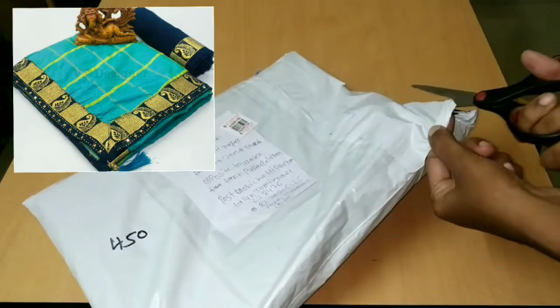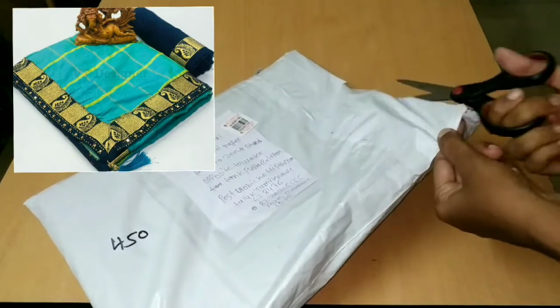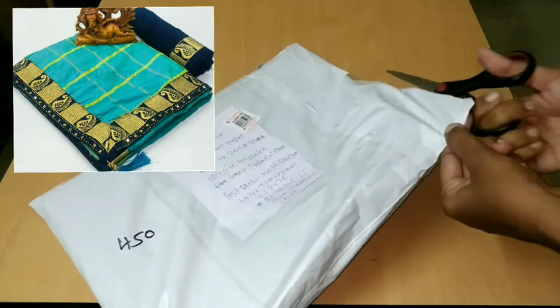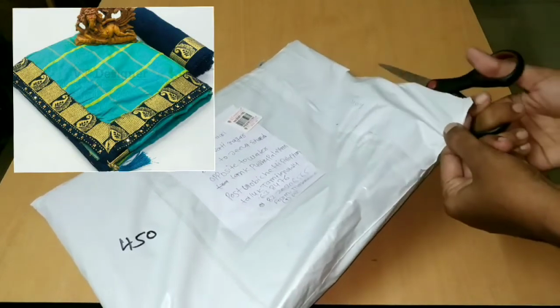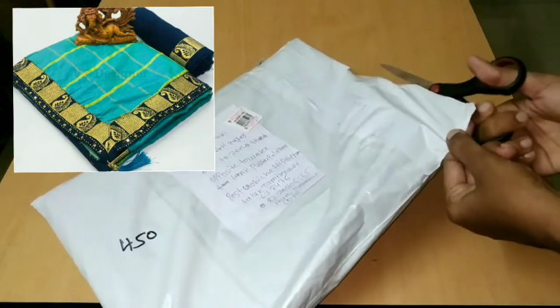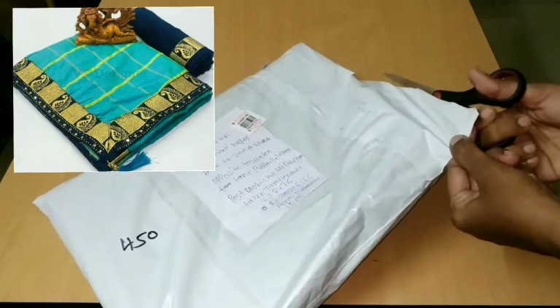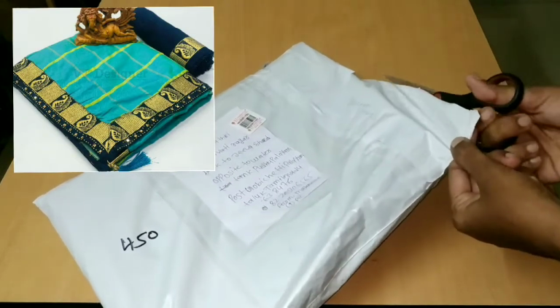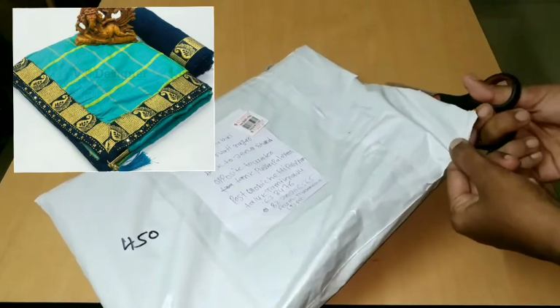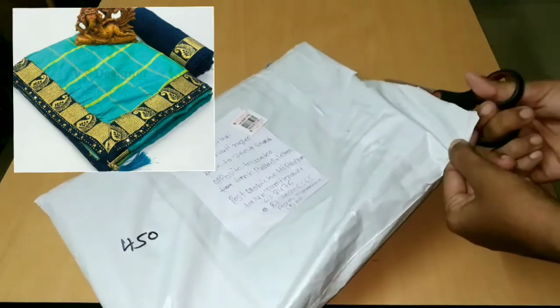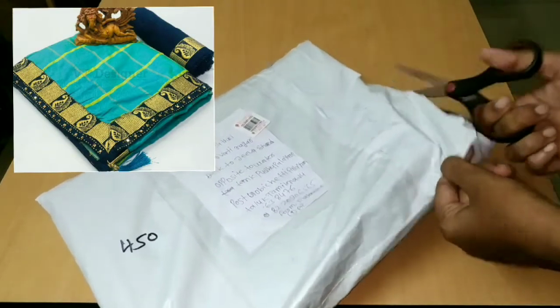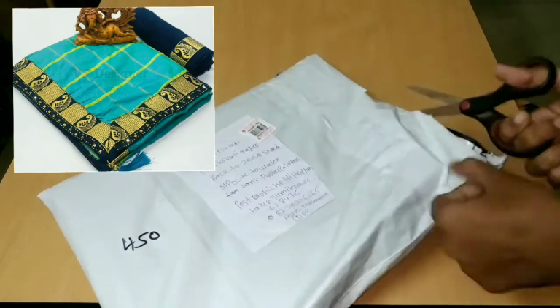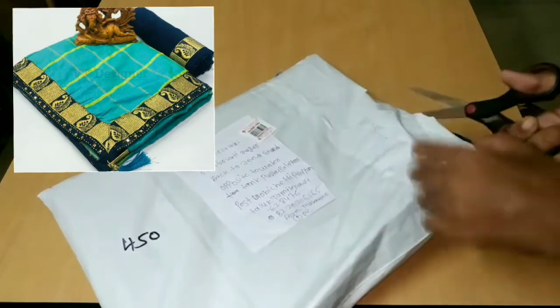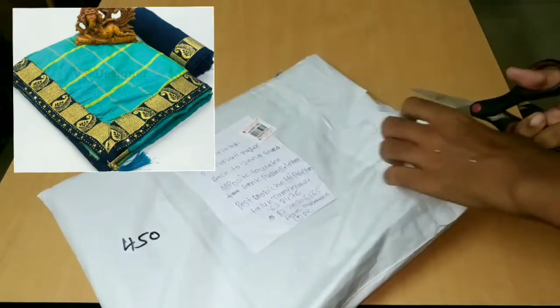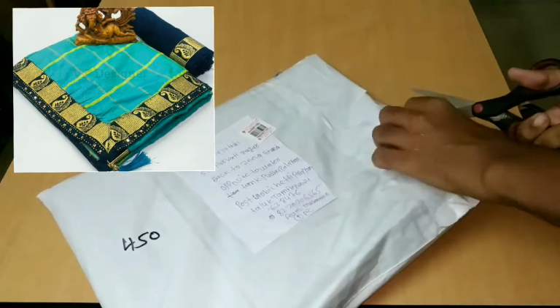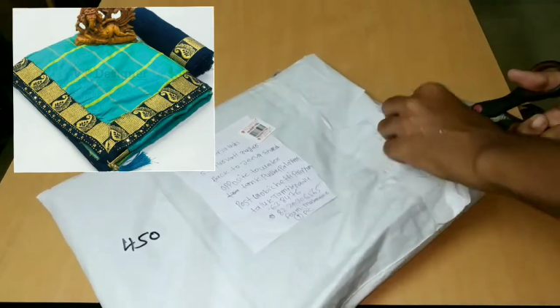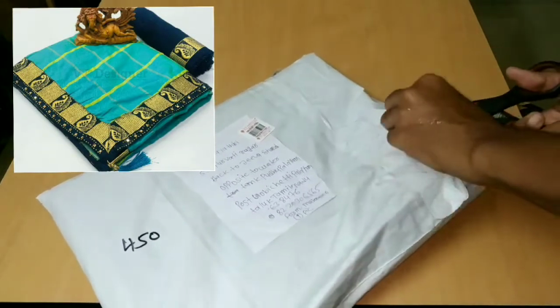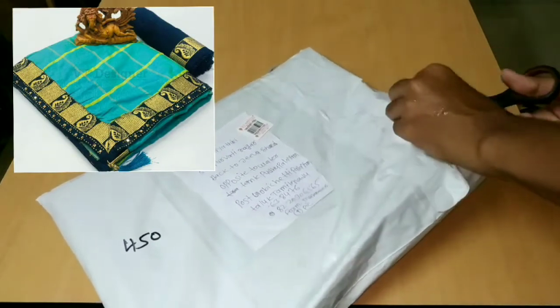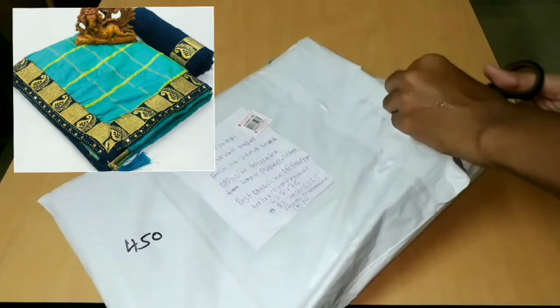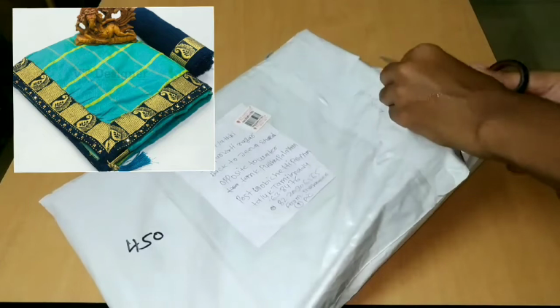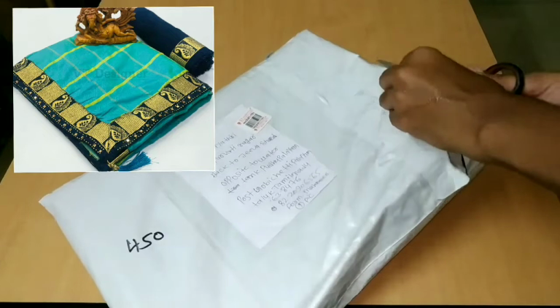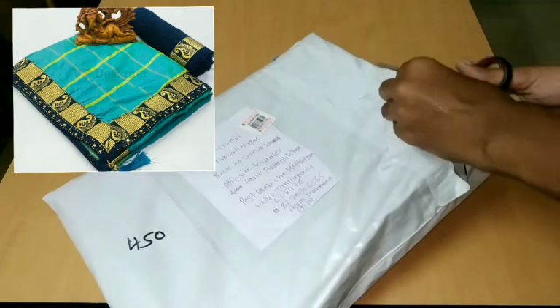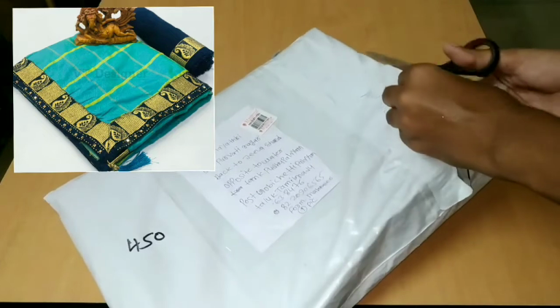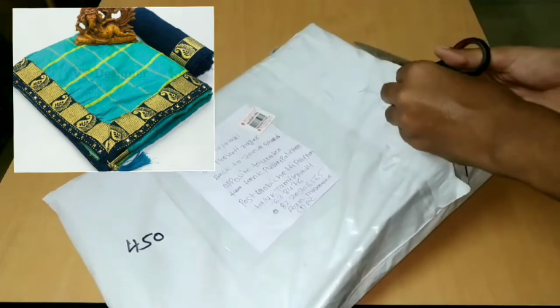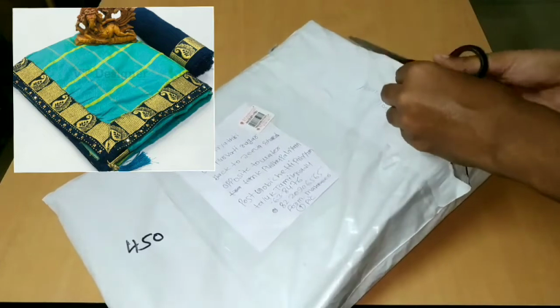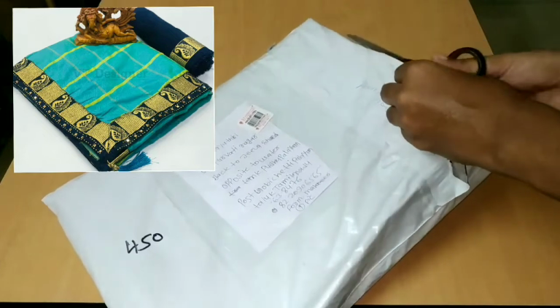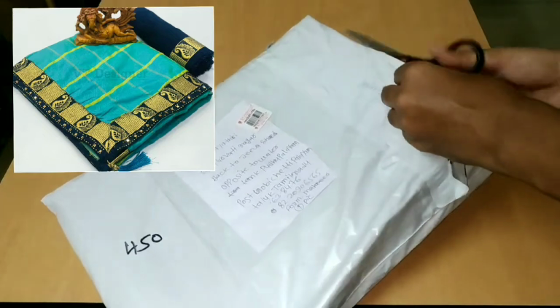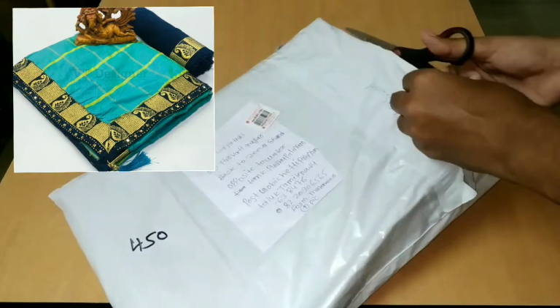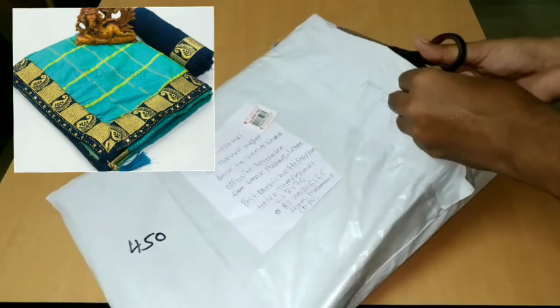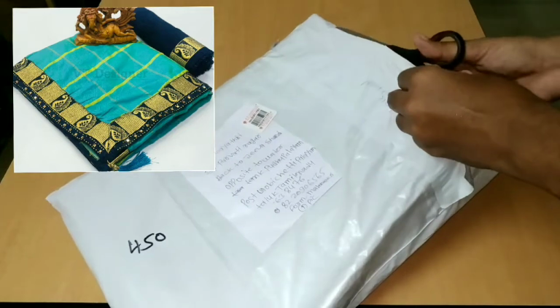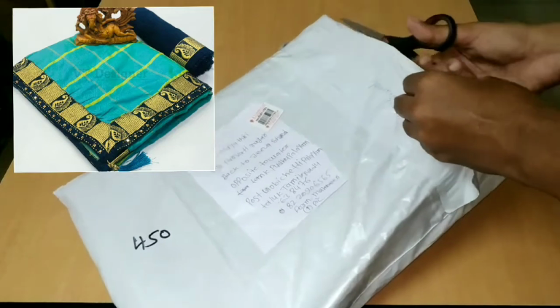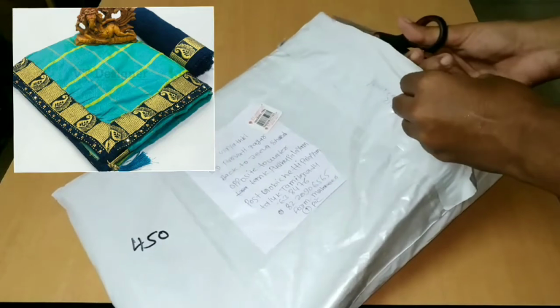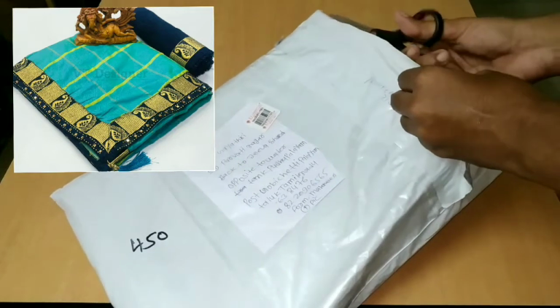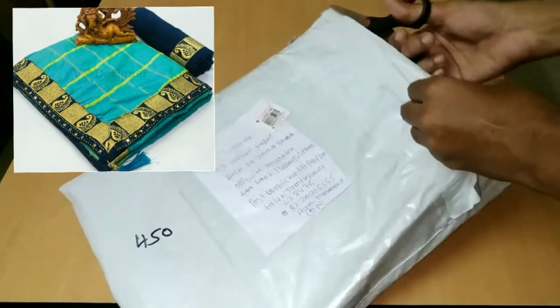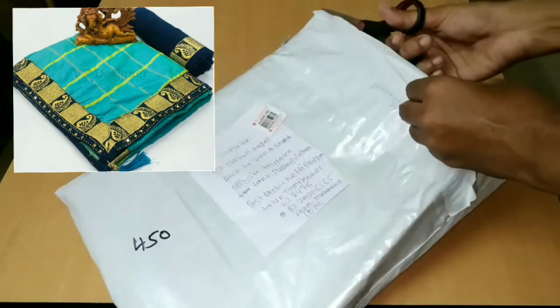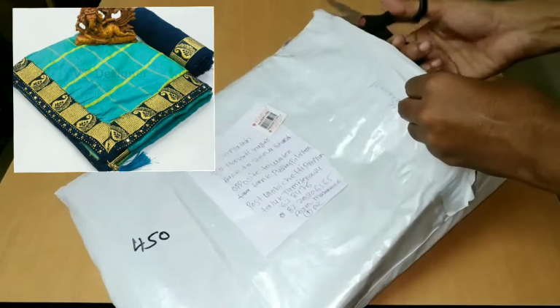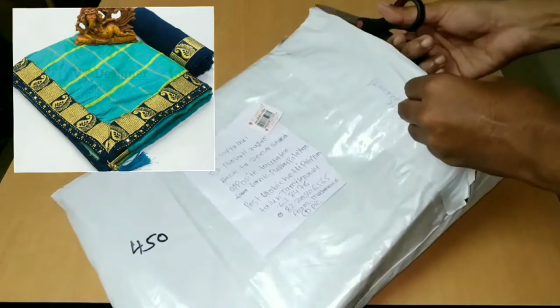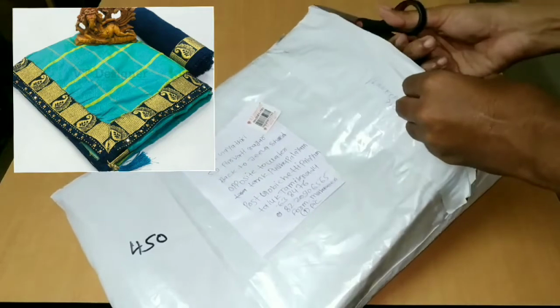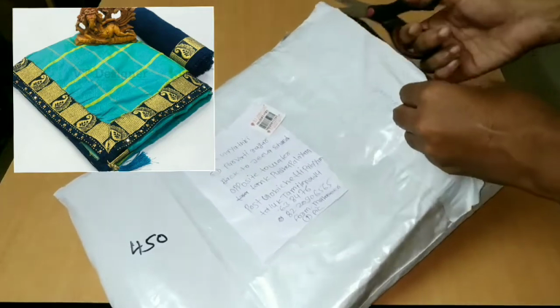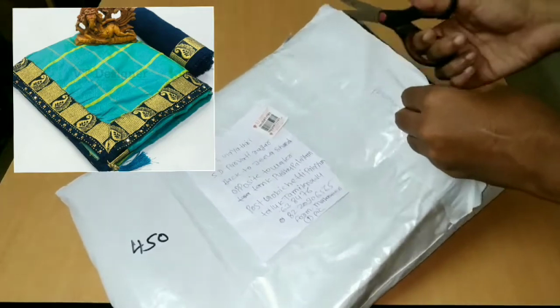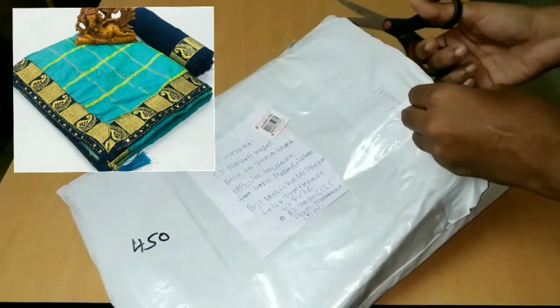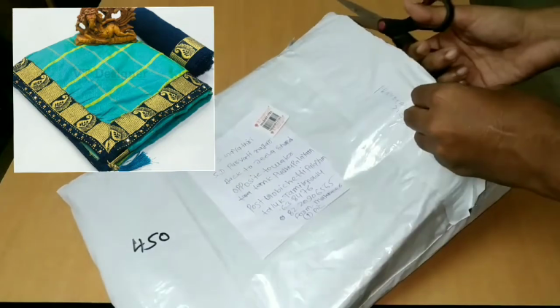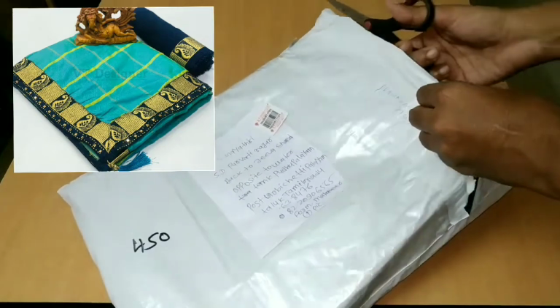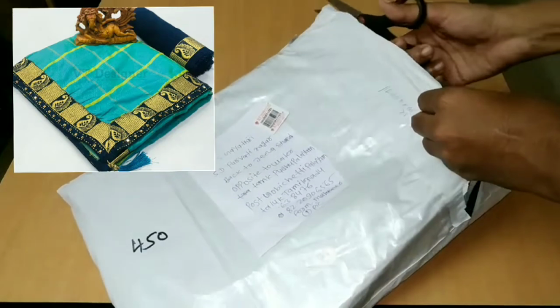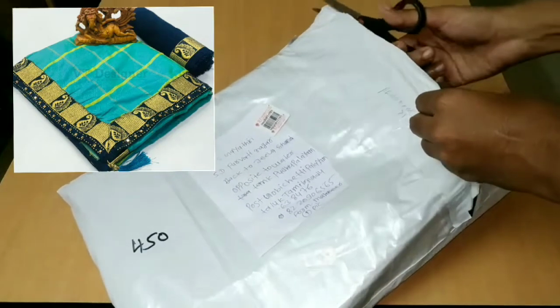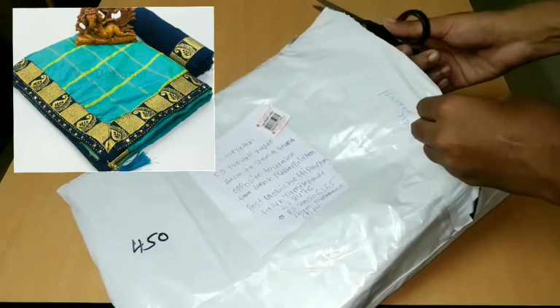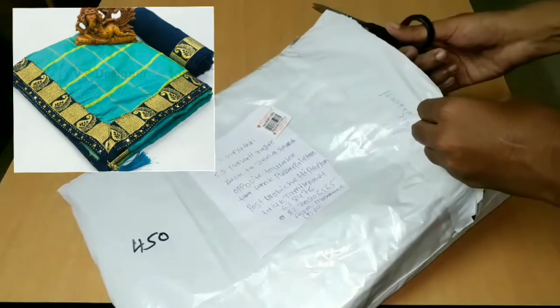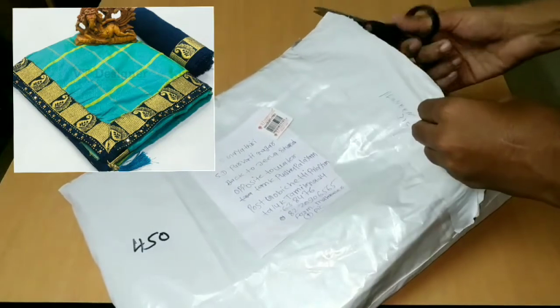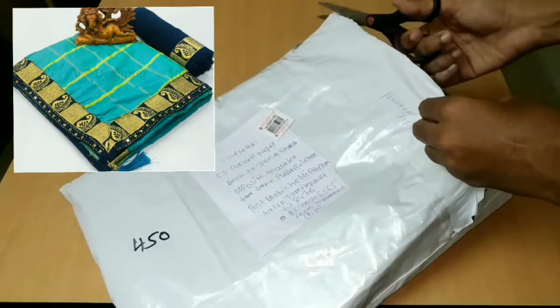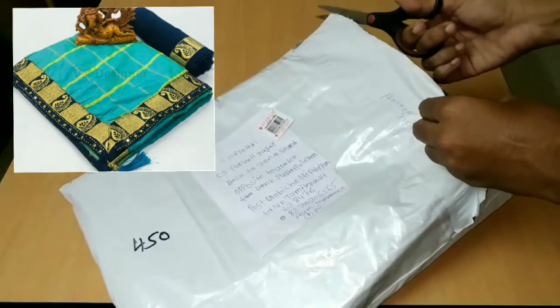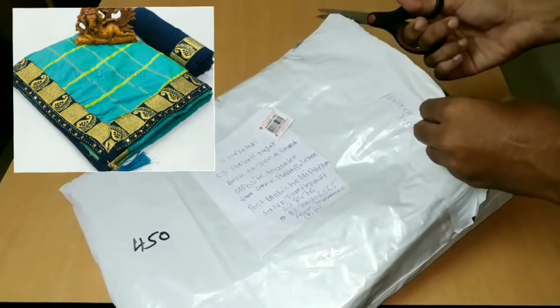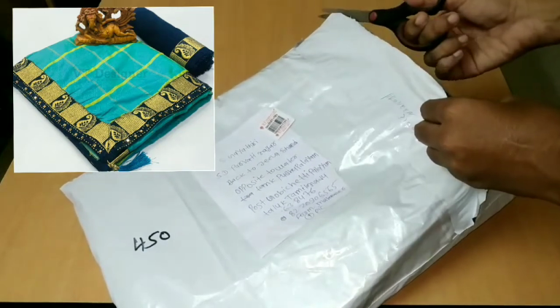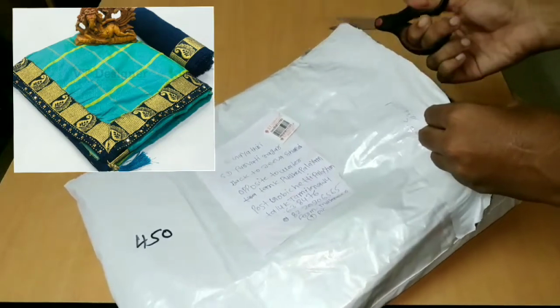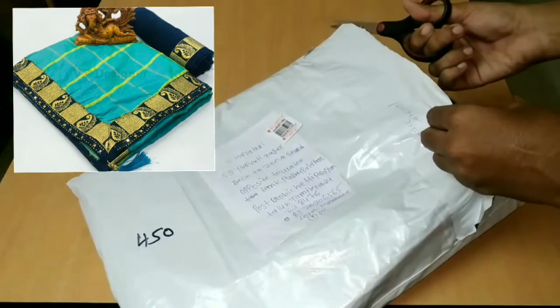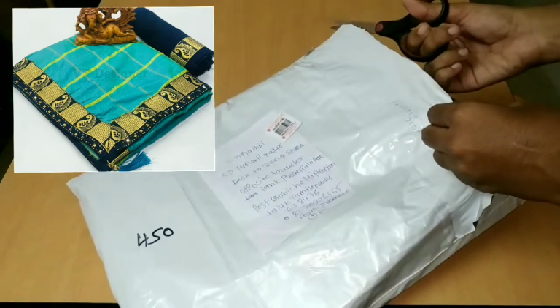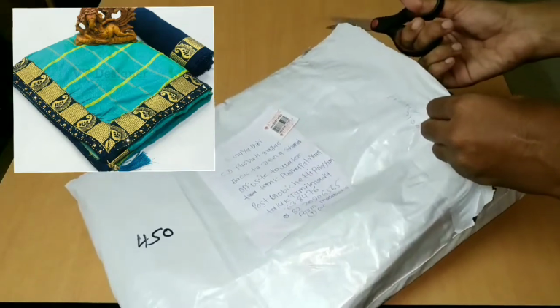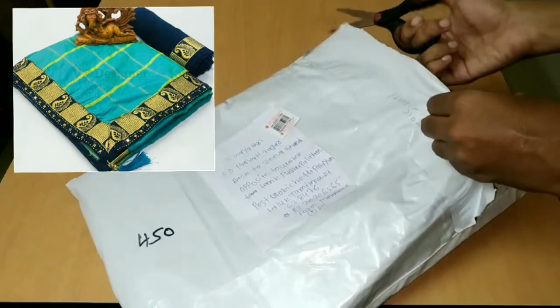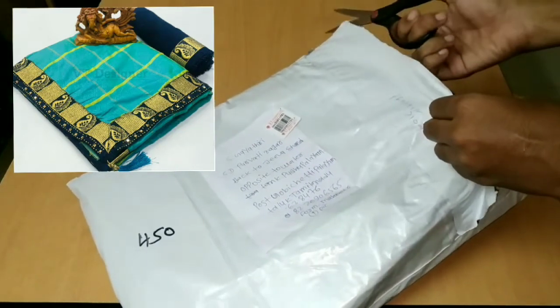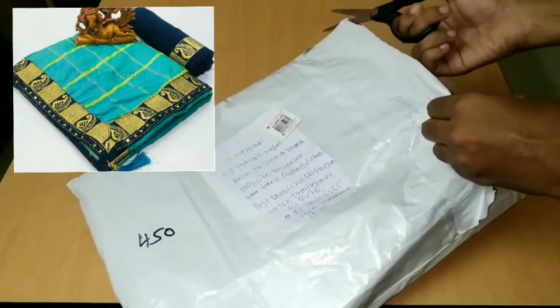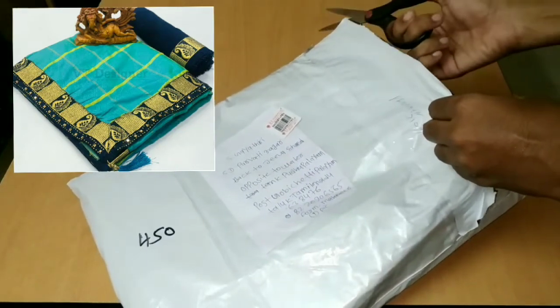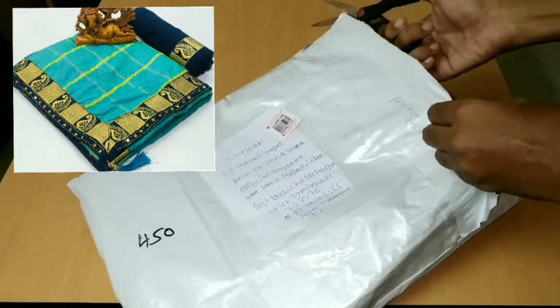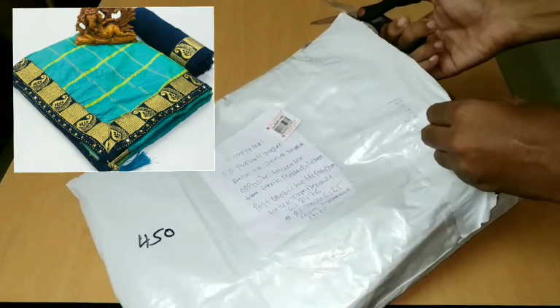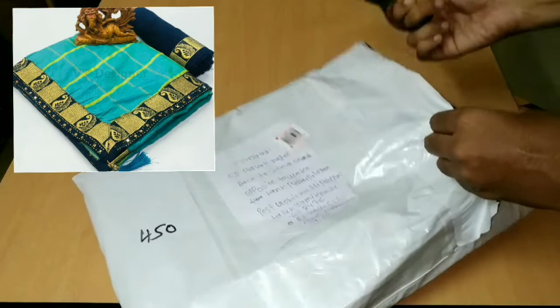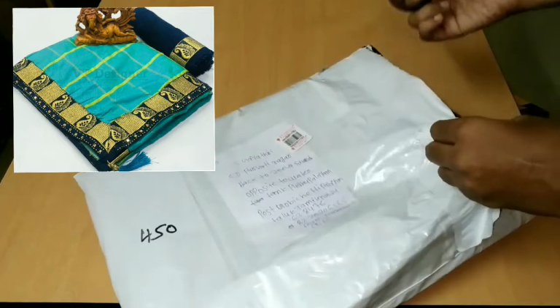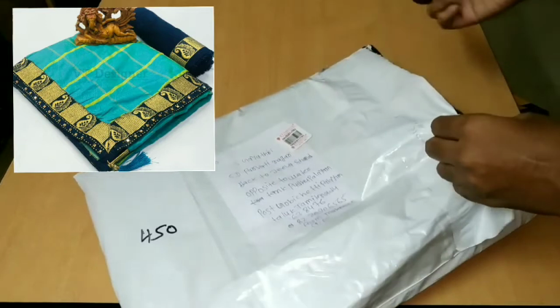The rate is 370 rupees. The delivery charge is 100 rupees. So, the total is 470 rupees.